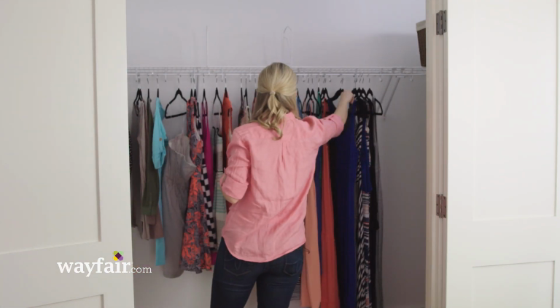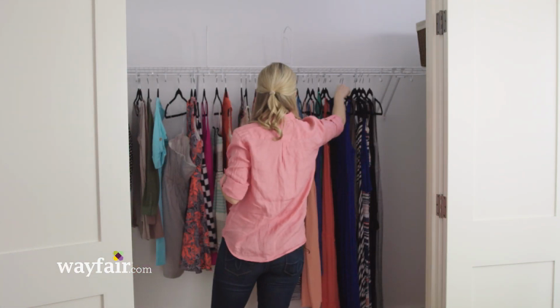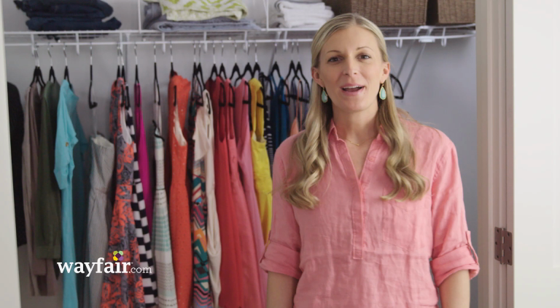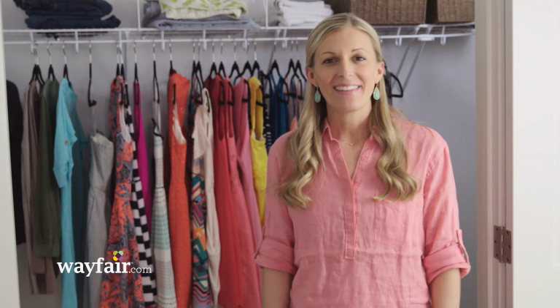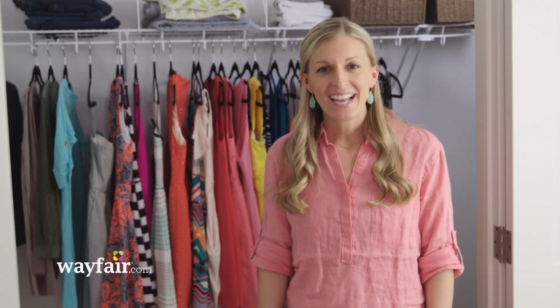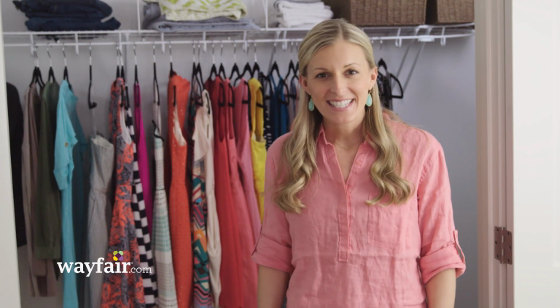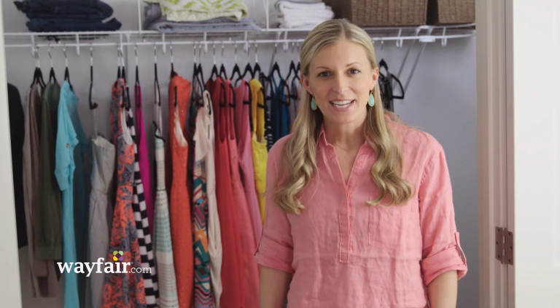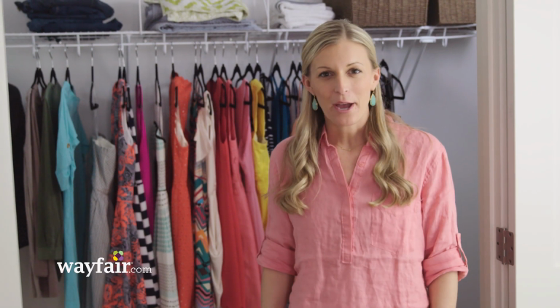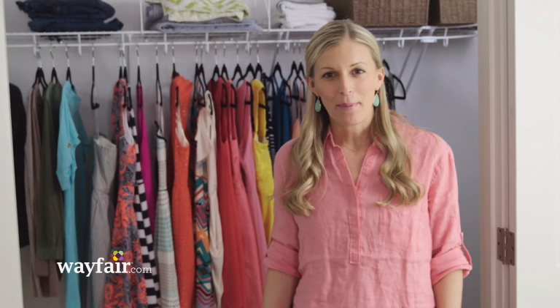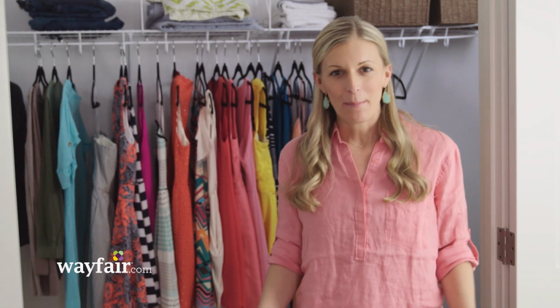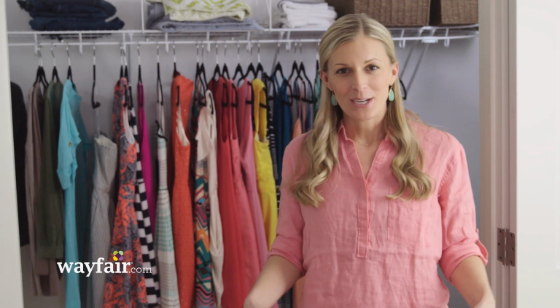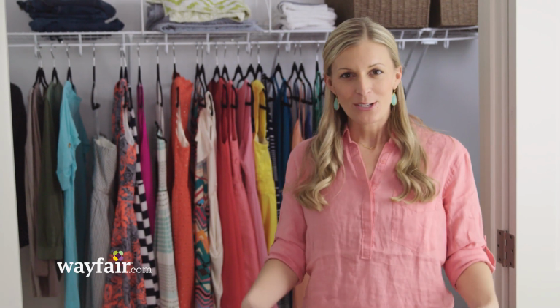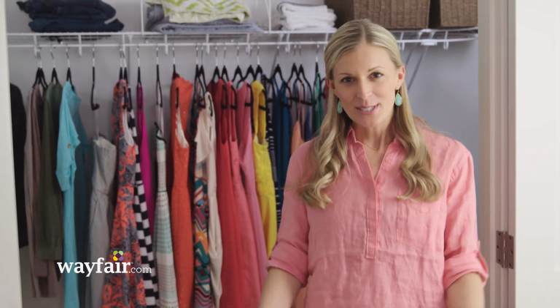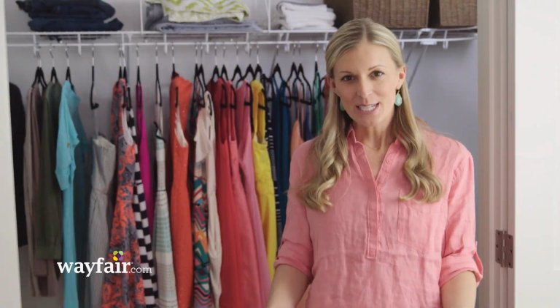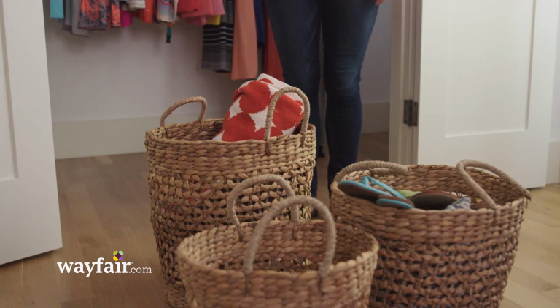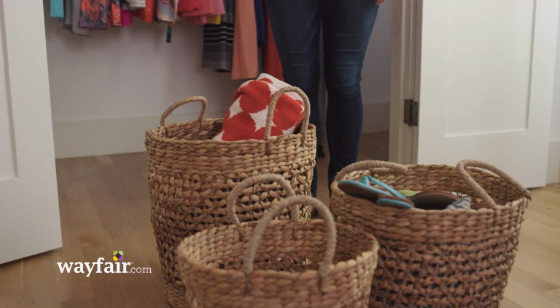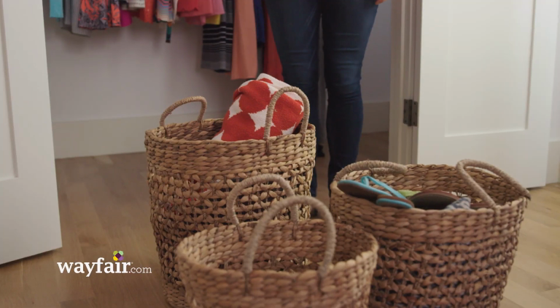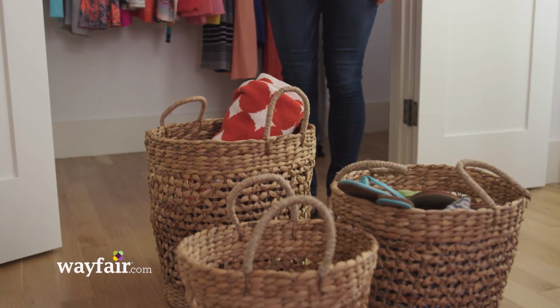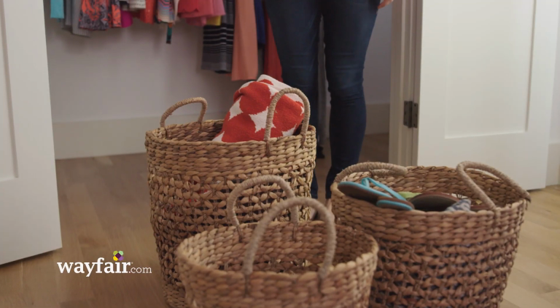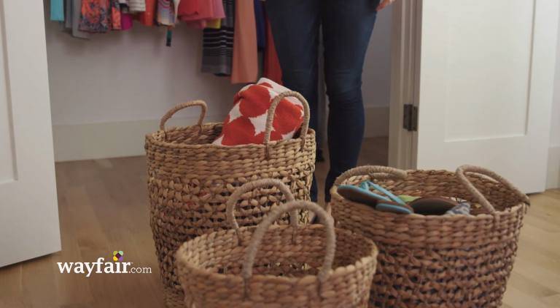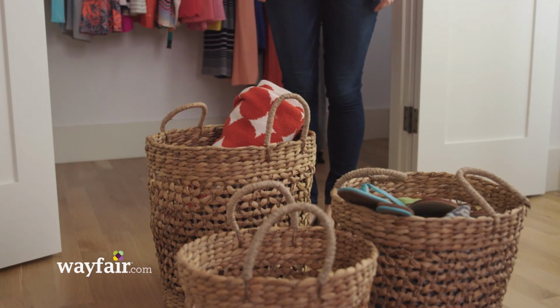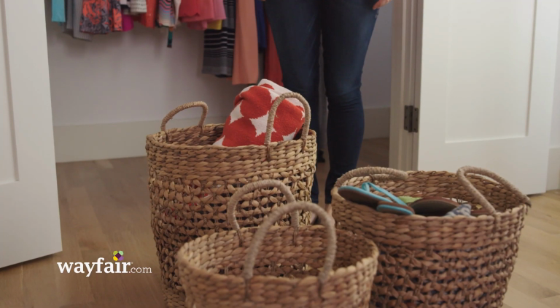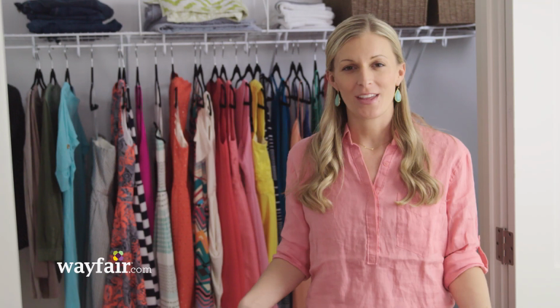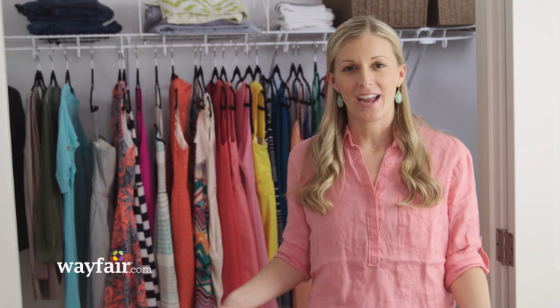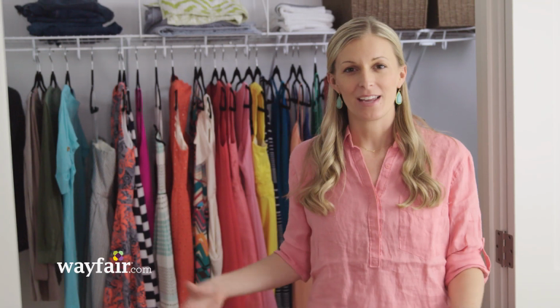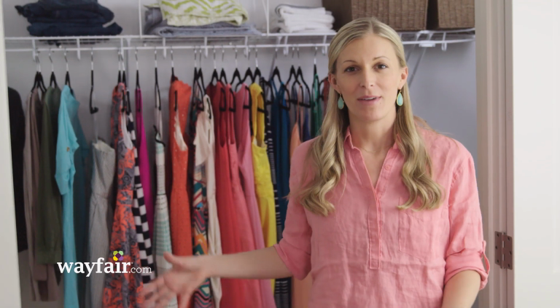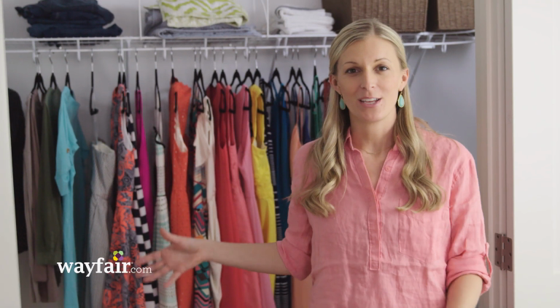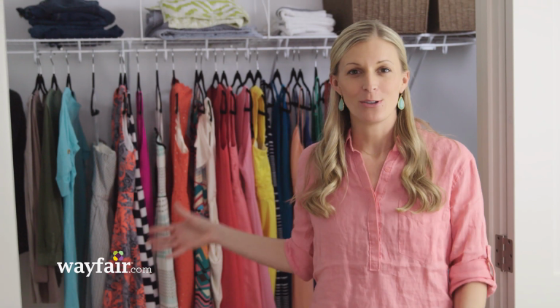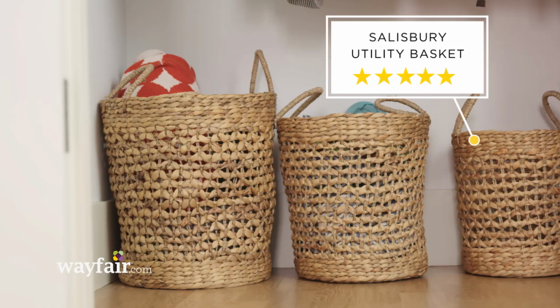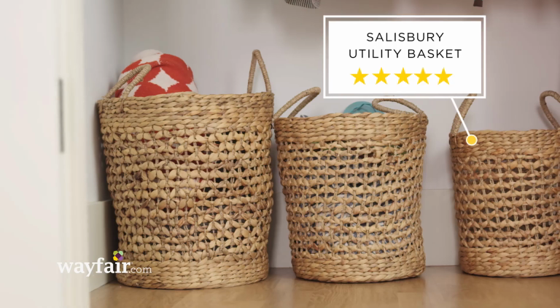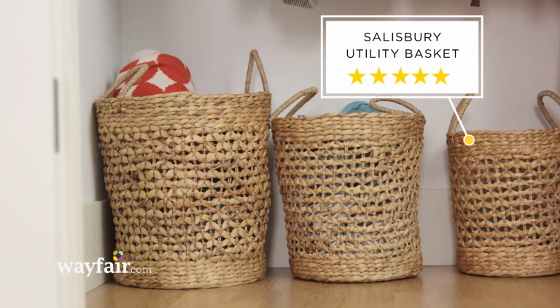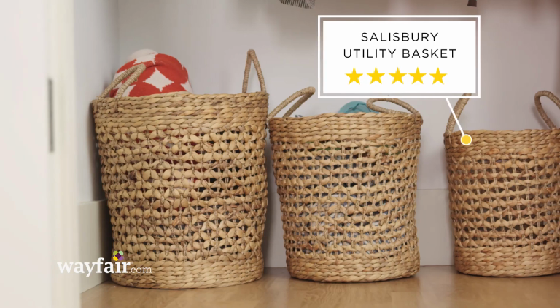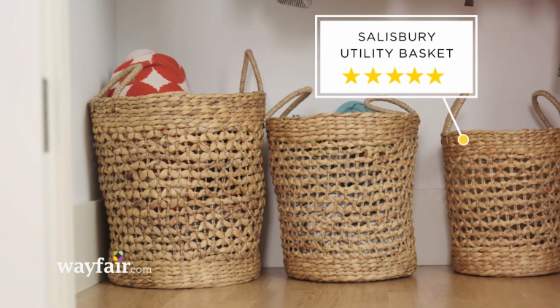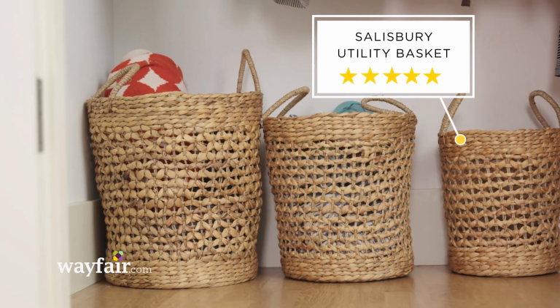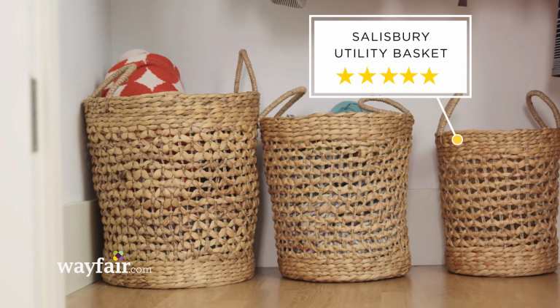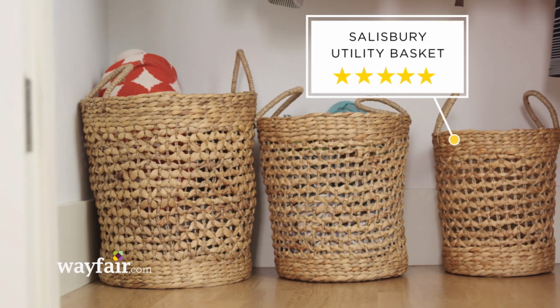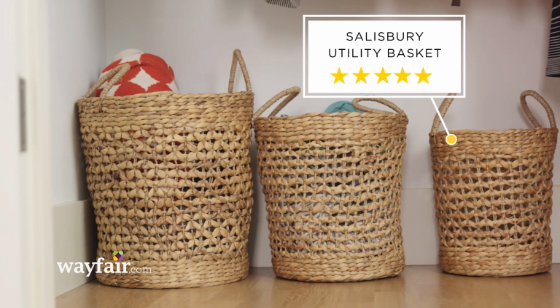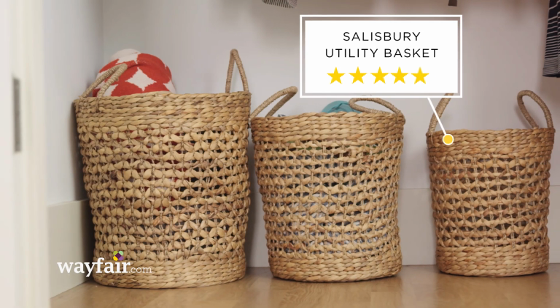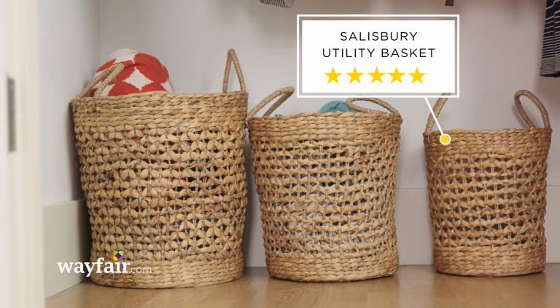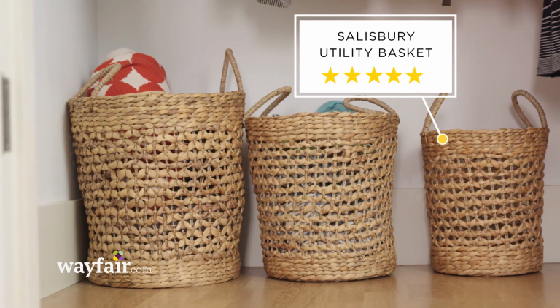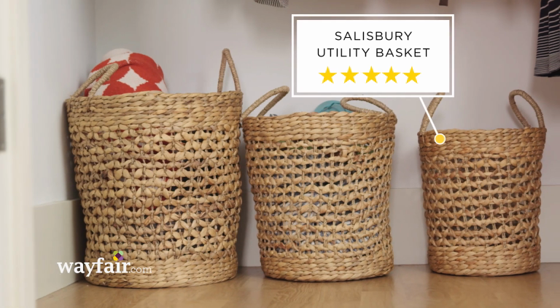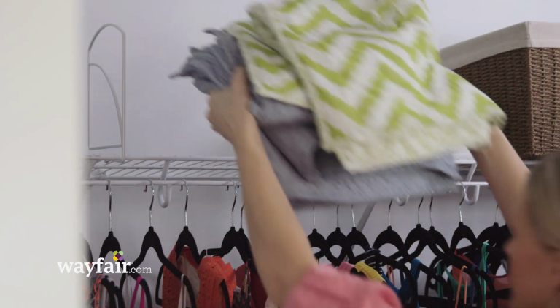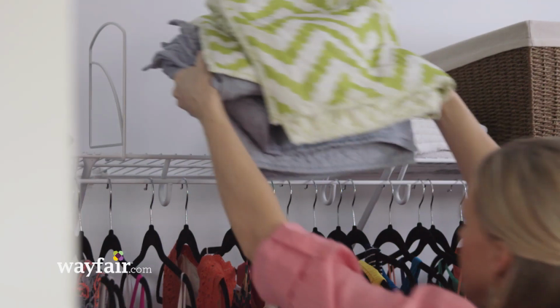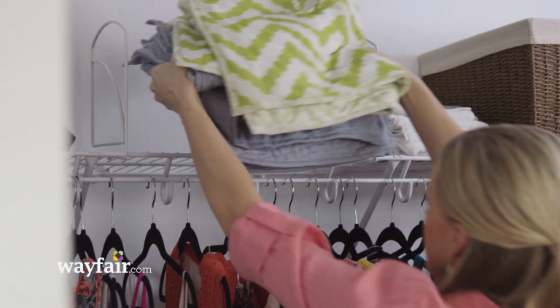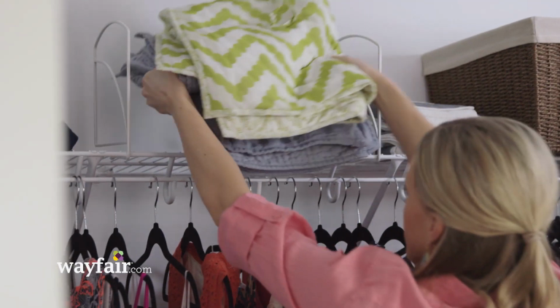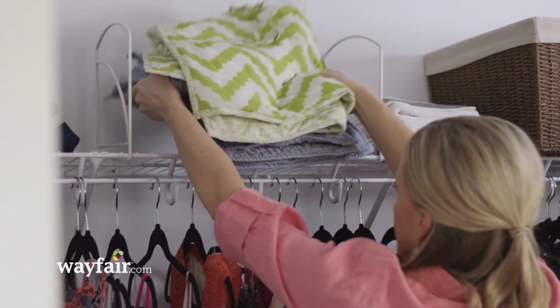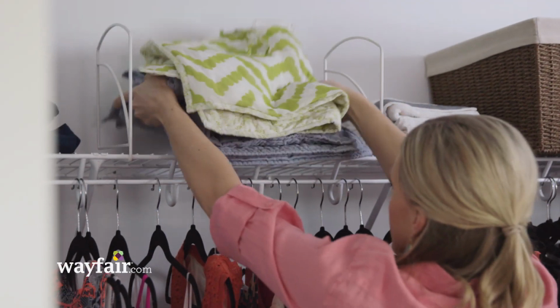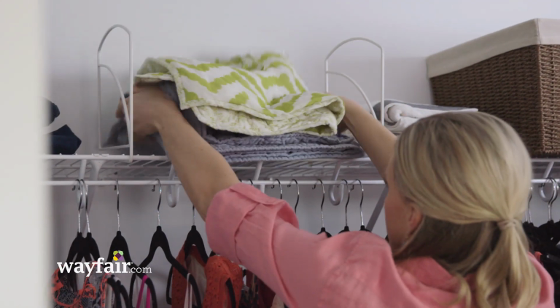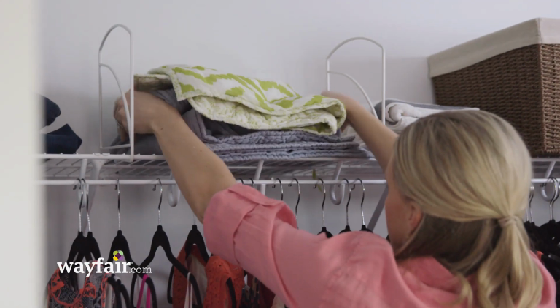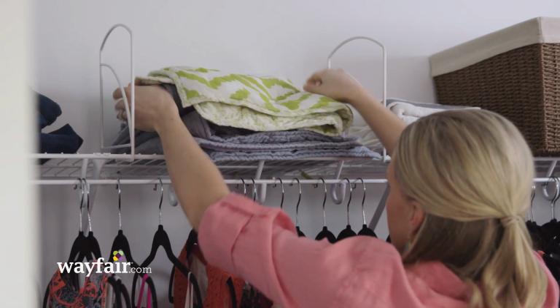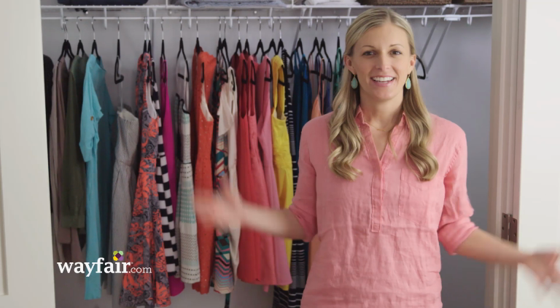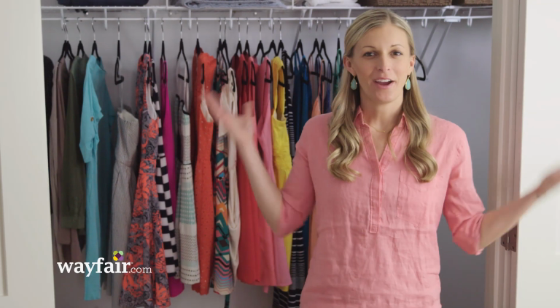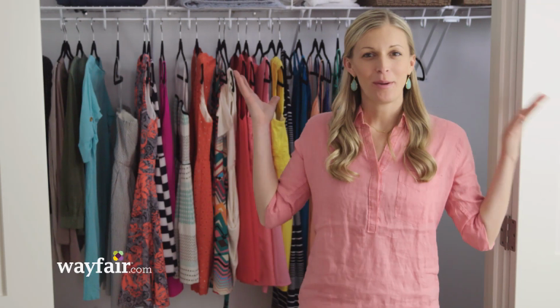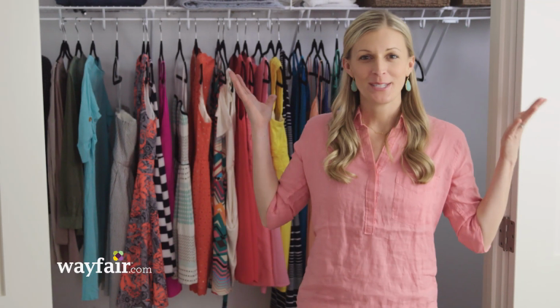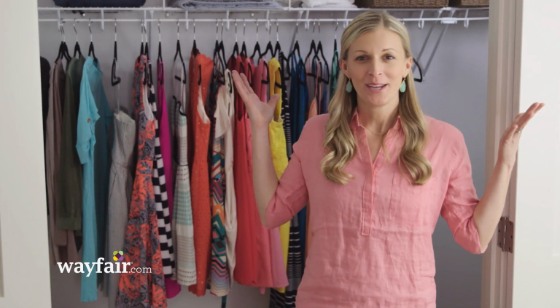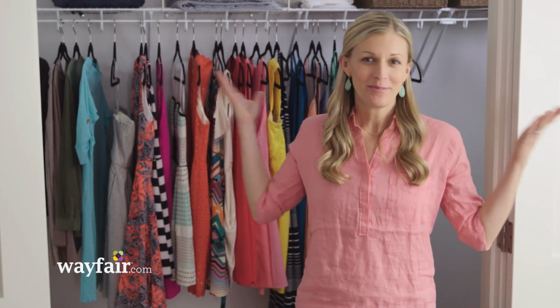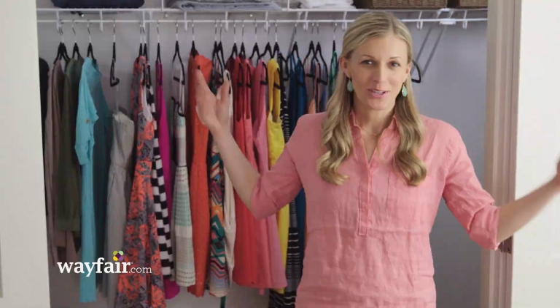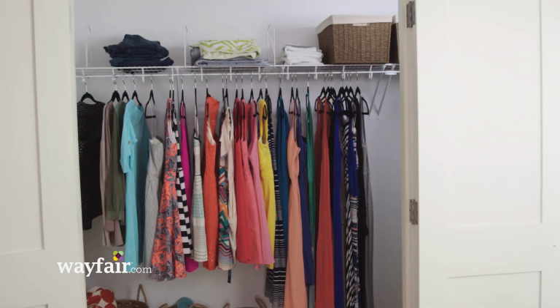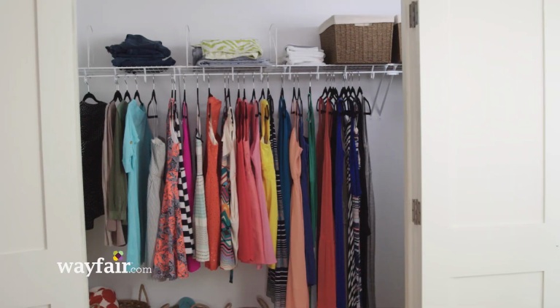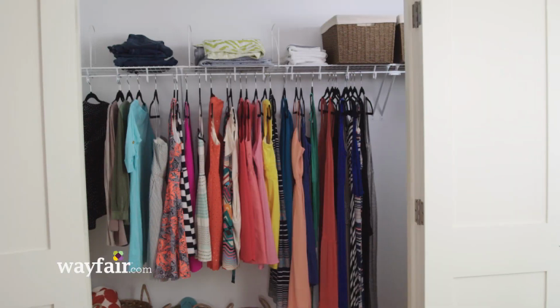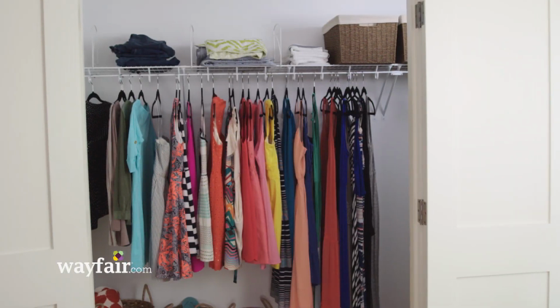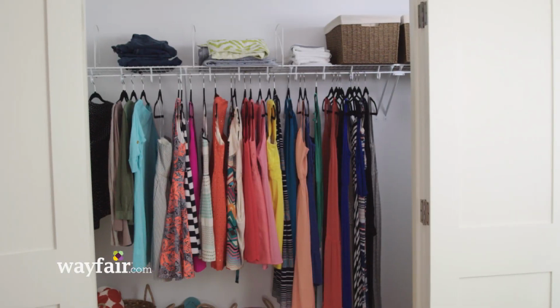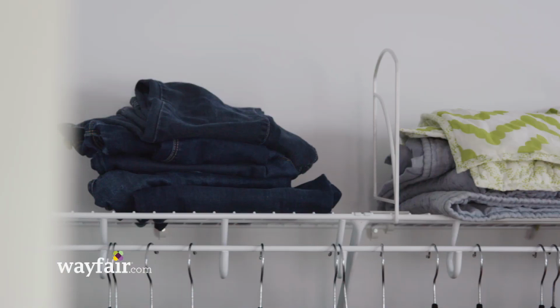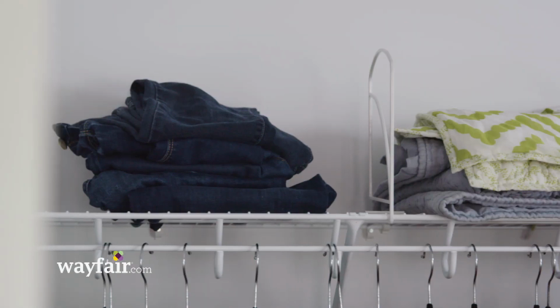For my last step, I'm going to use these bins to make sure that I can make use of every single inch of space in the closet. And now I'm done — the closet is organized.